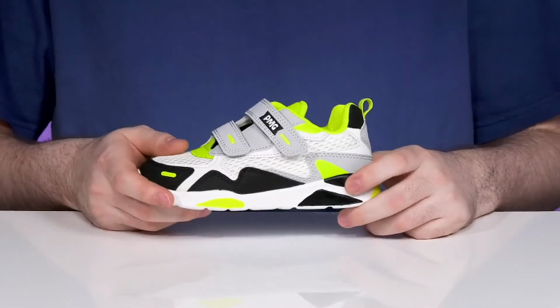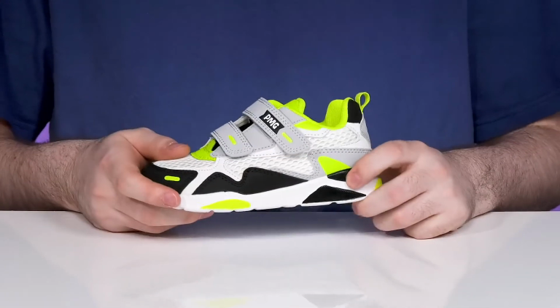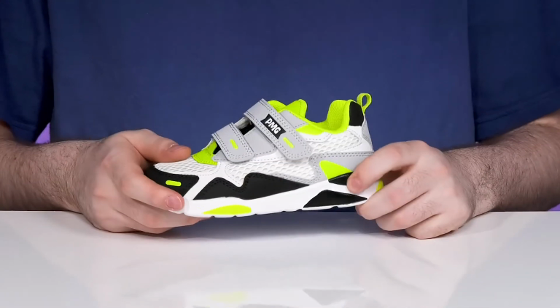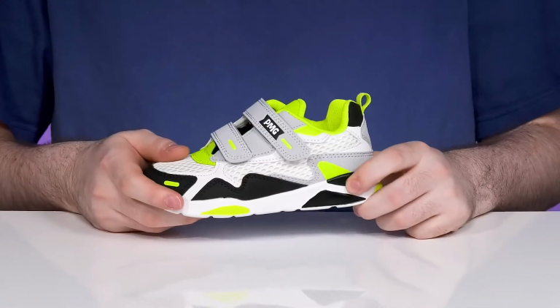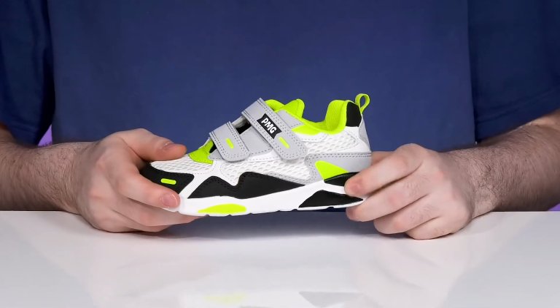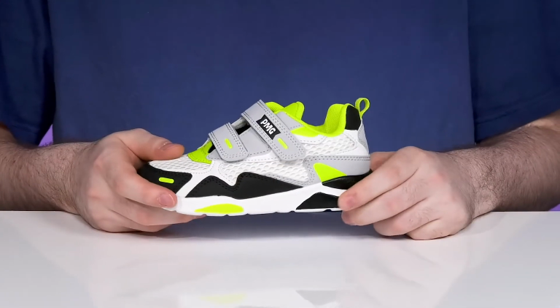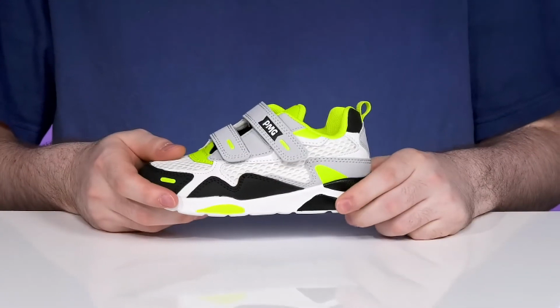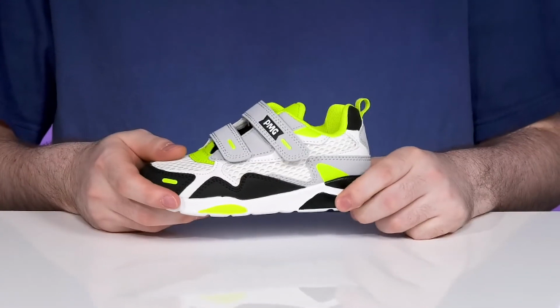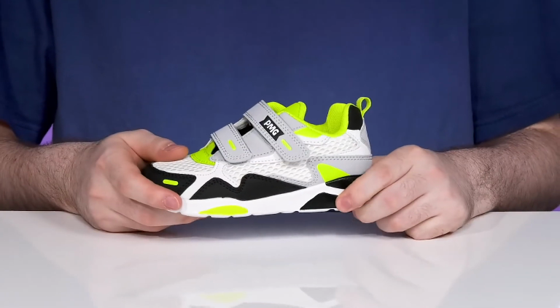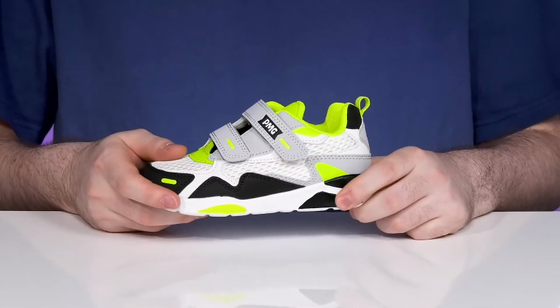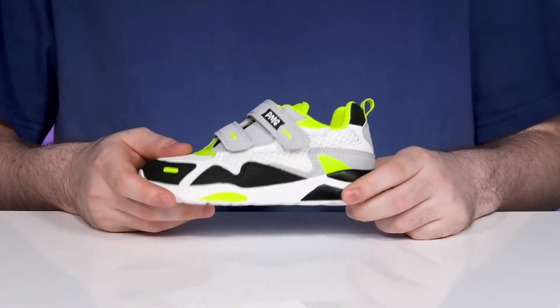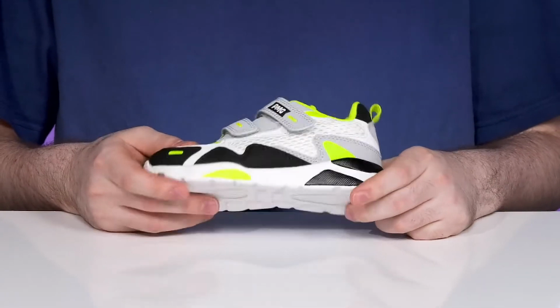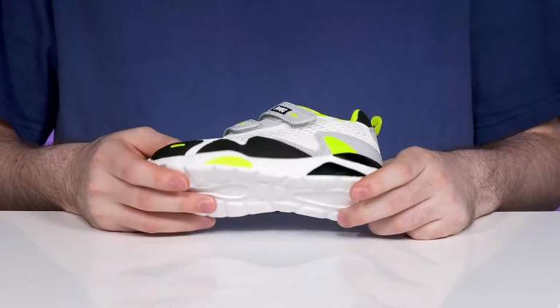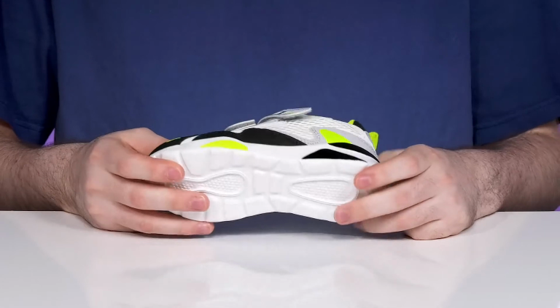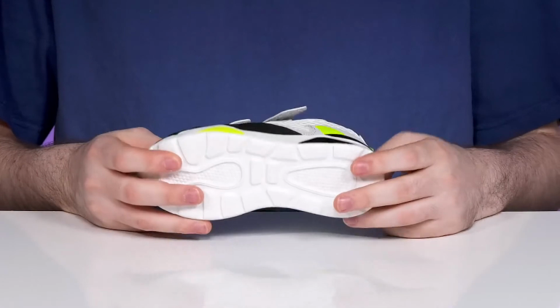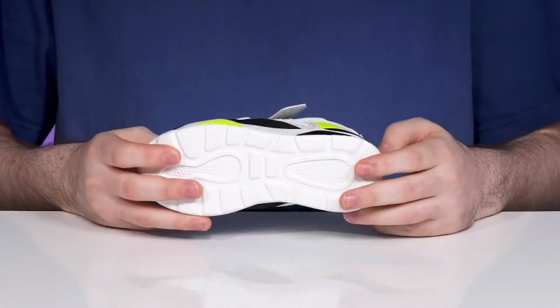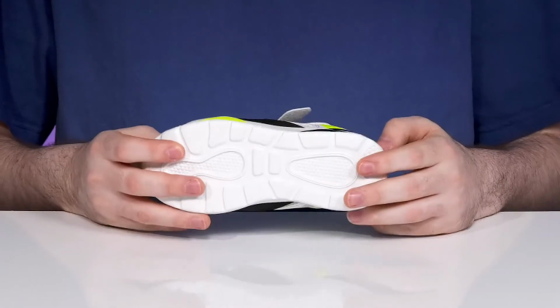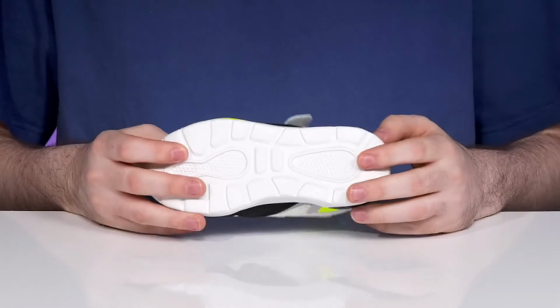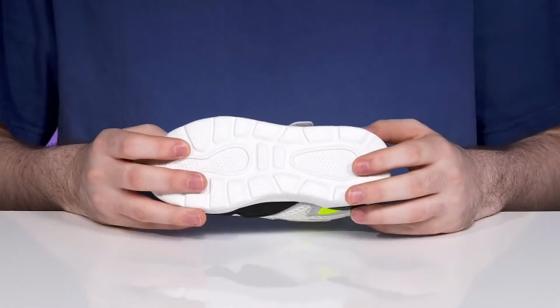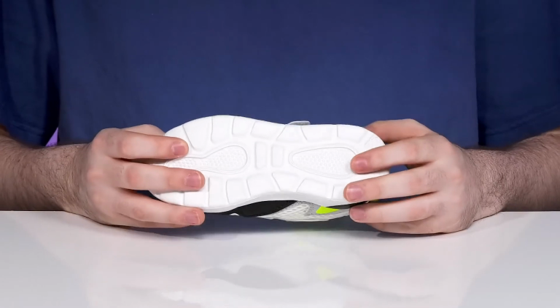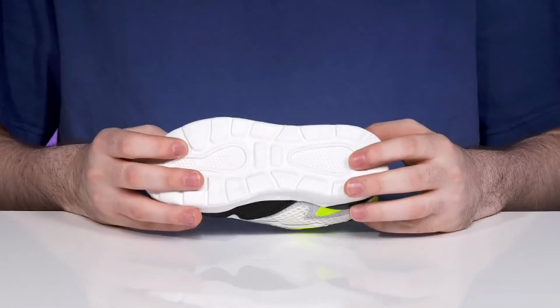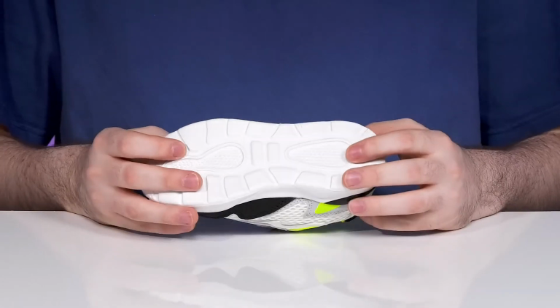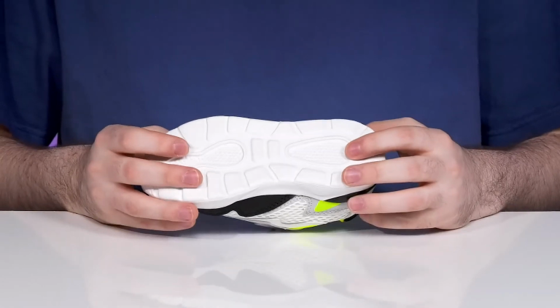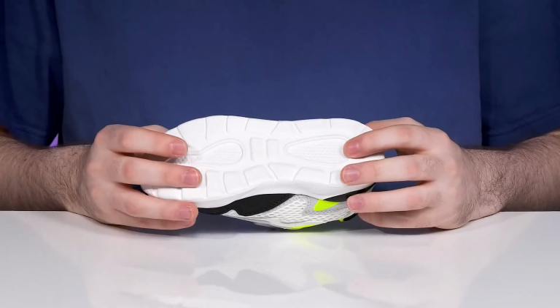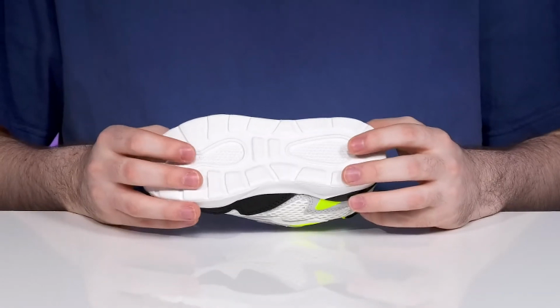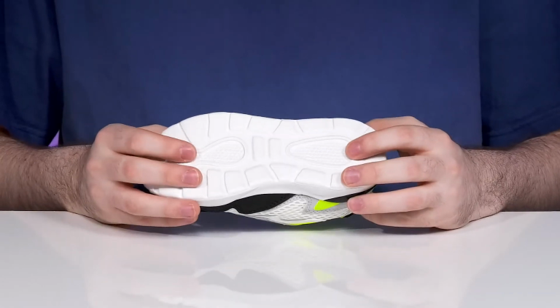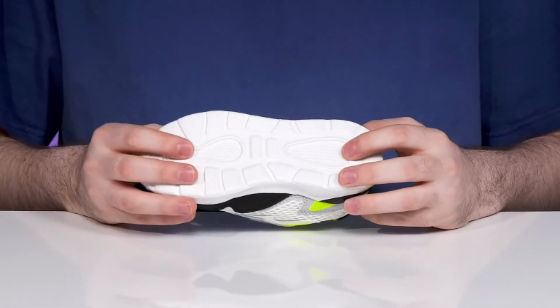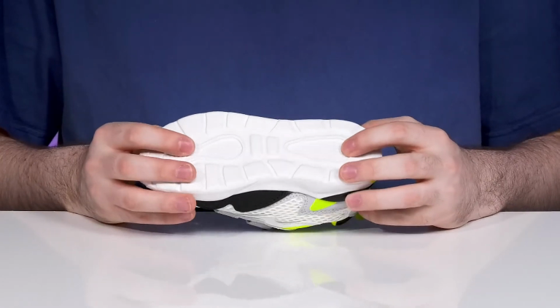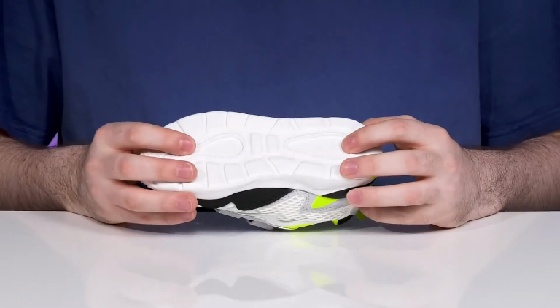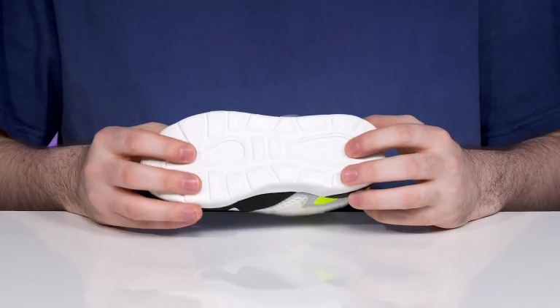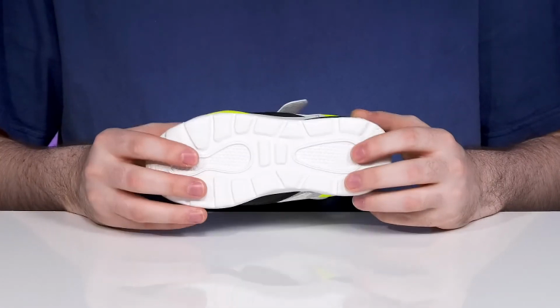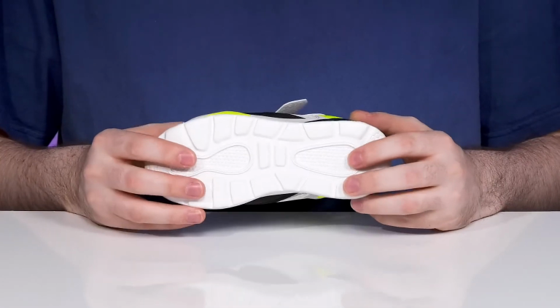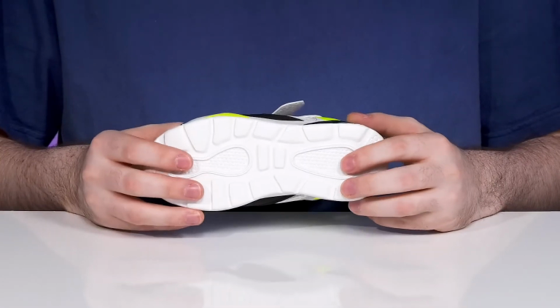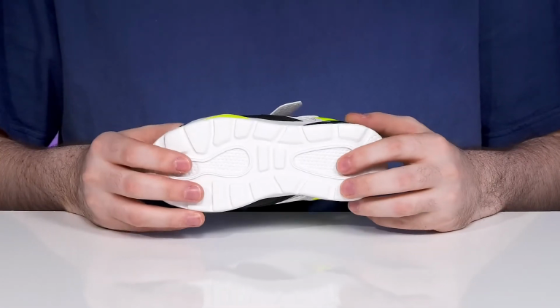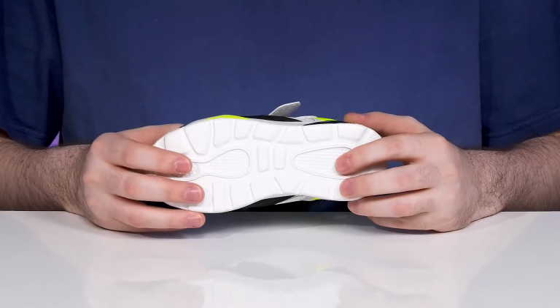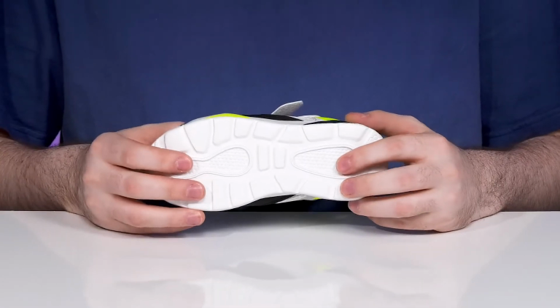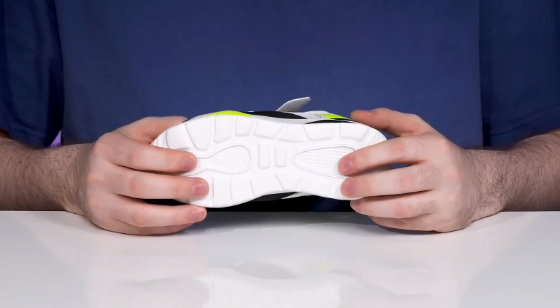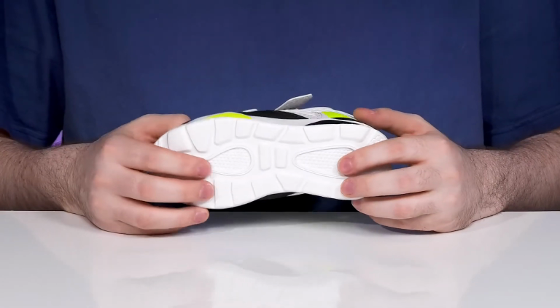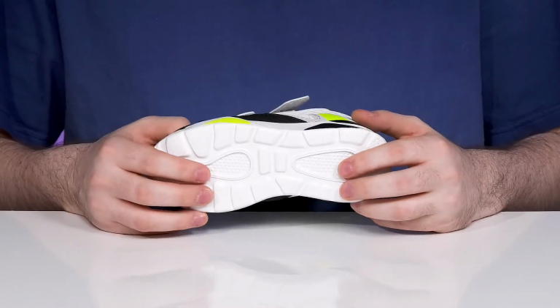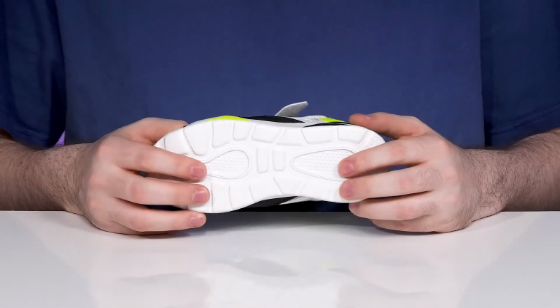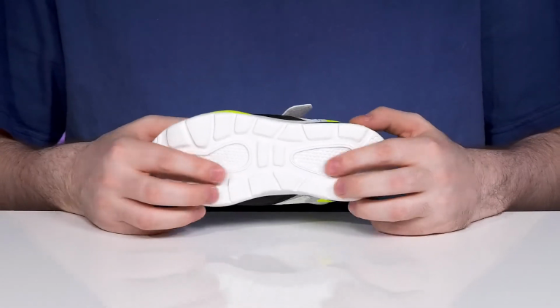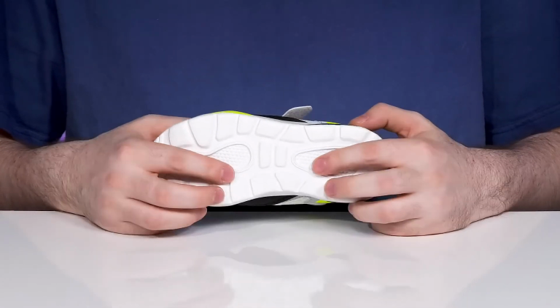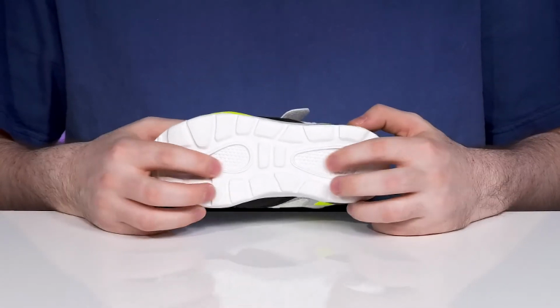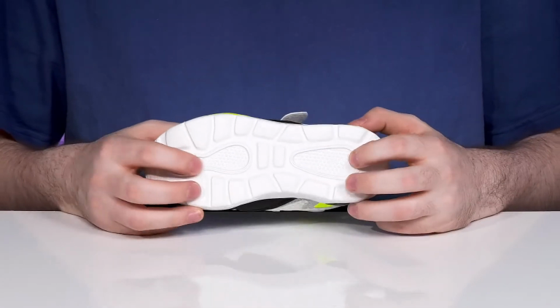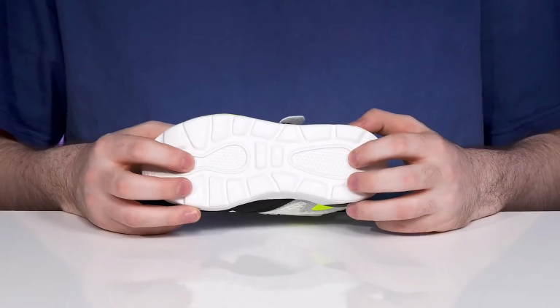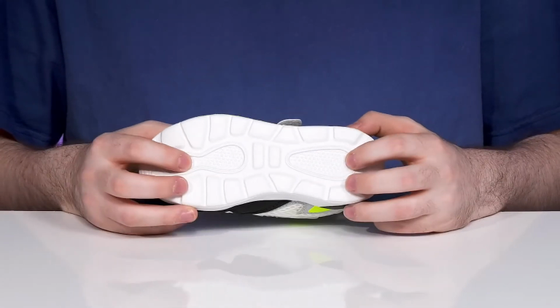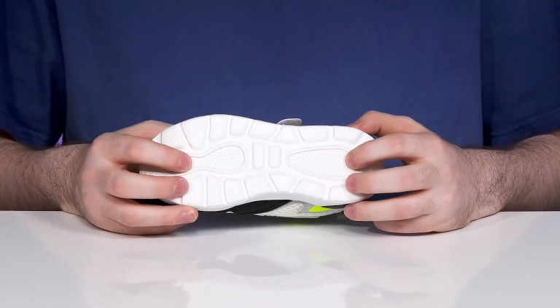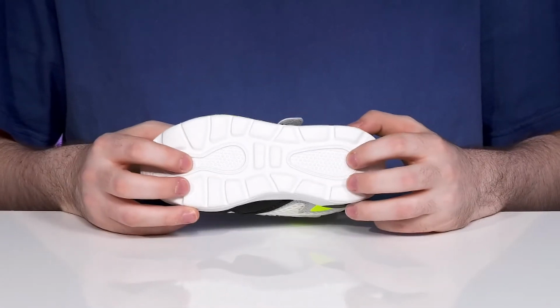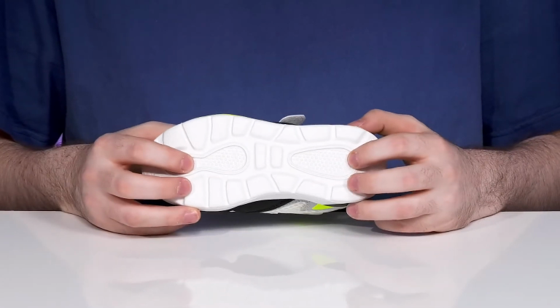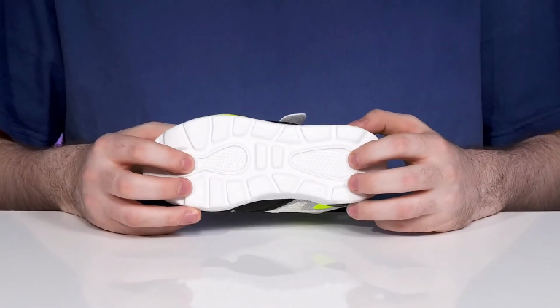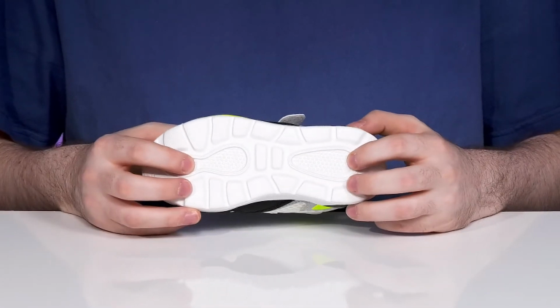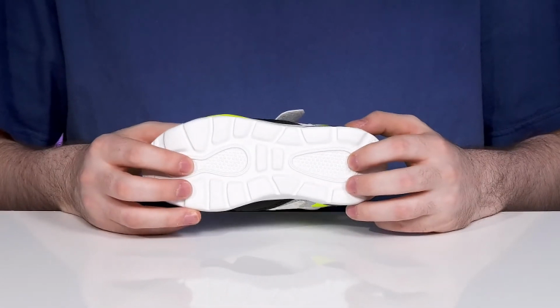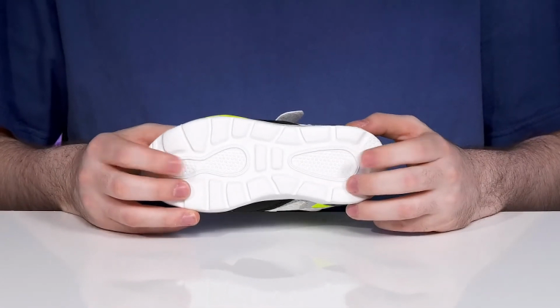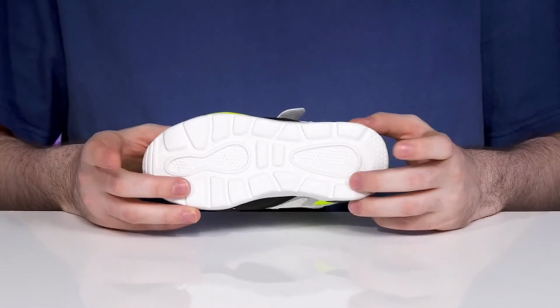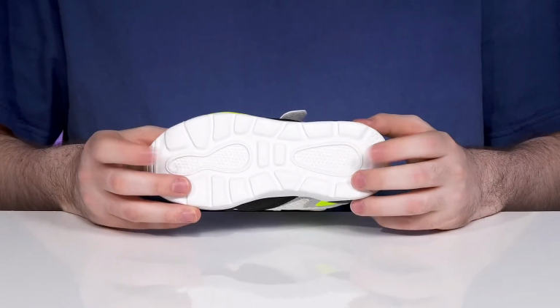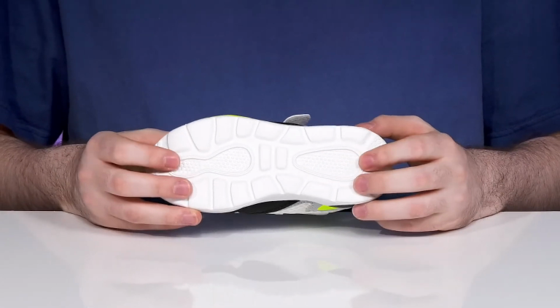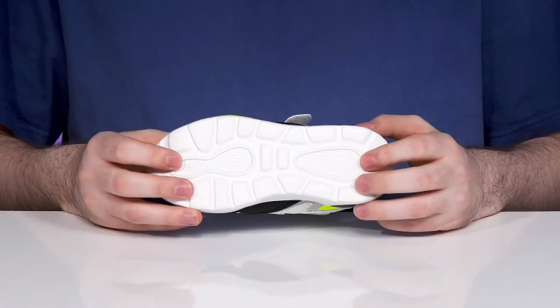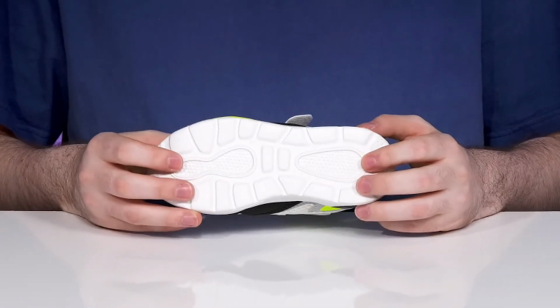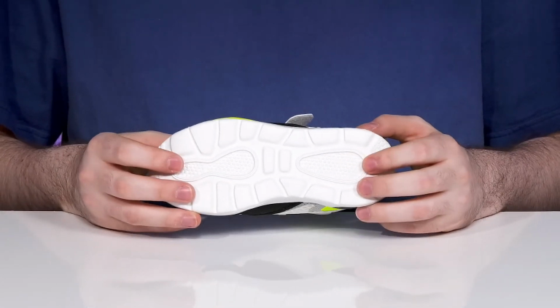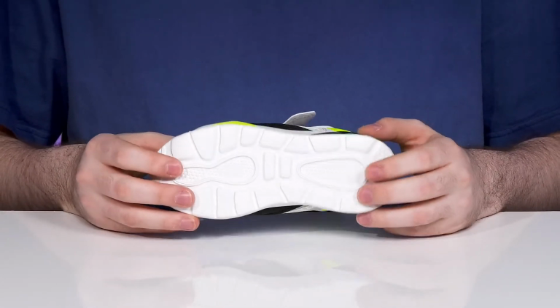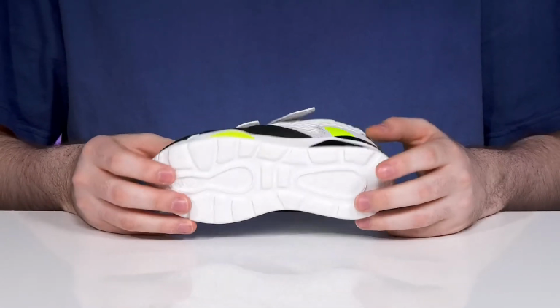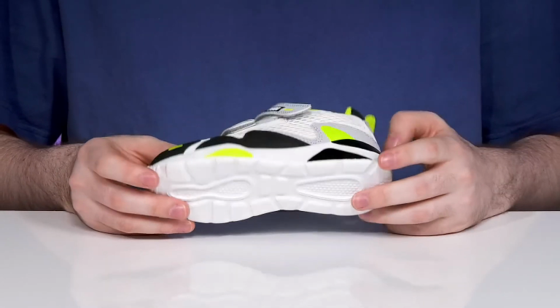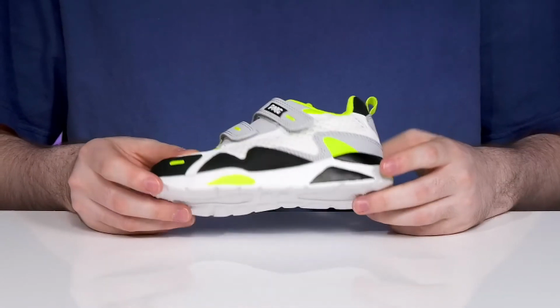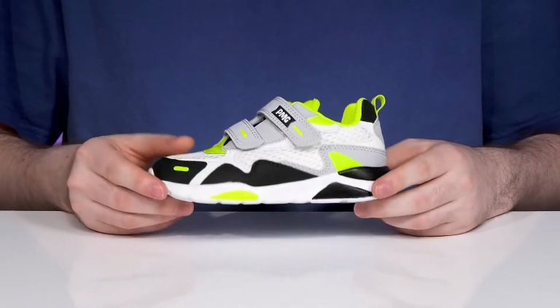The midsole and outsole combo is a squishy EVA synthetic offering some great grip underneath with better bounce back.